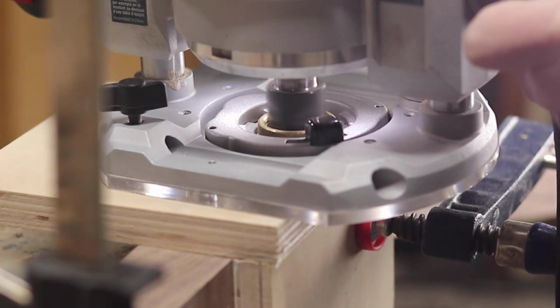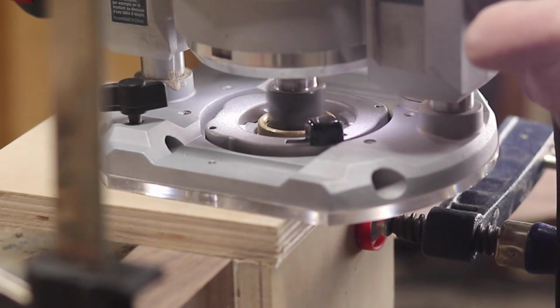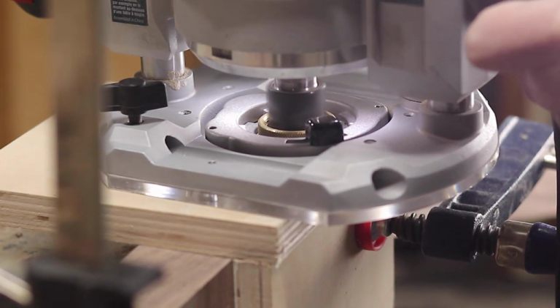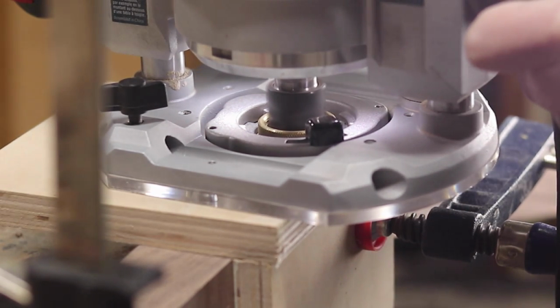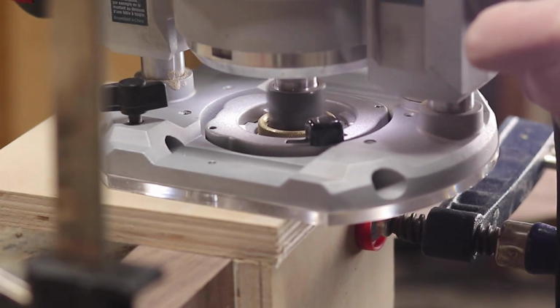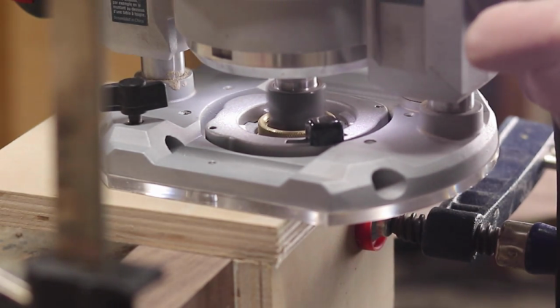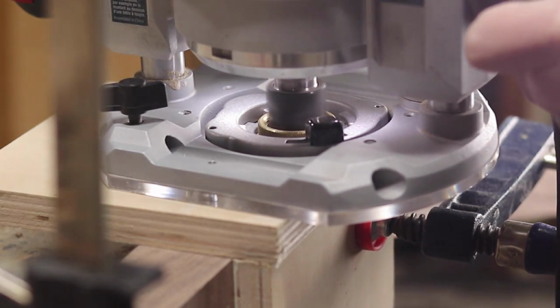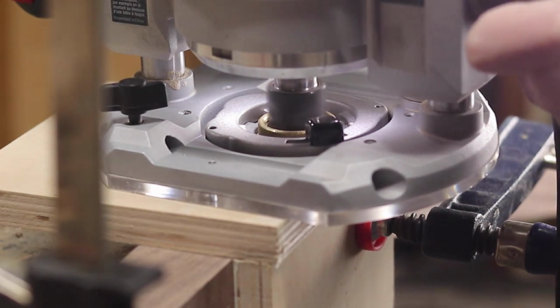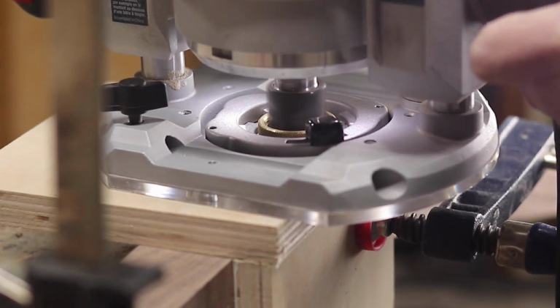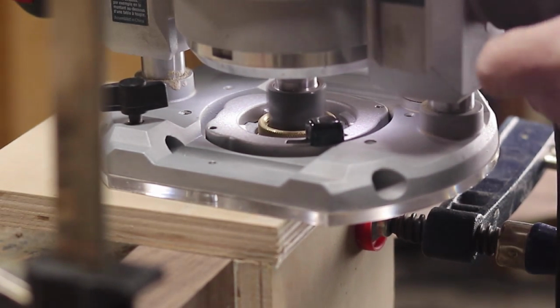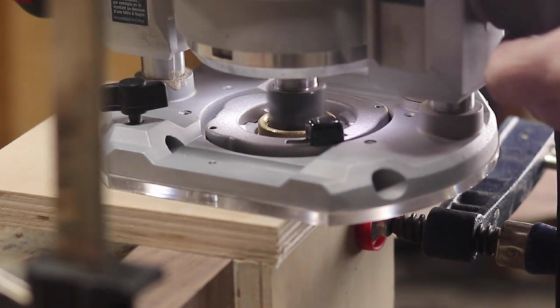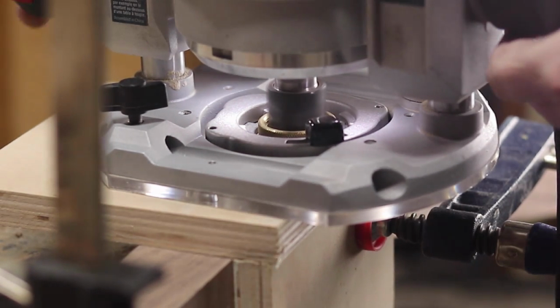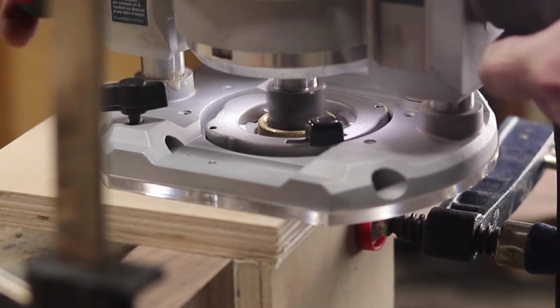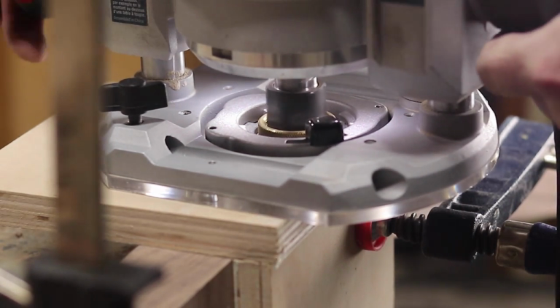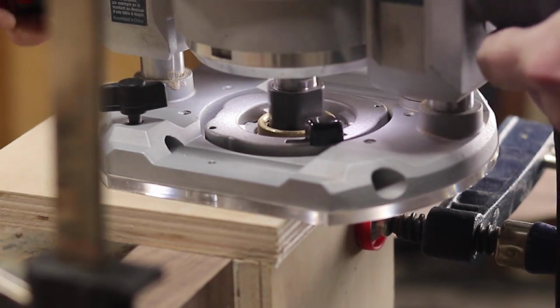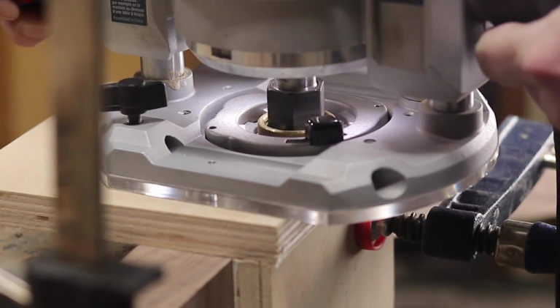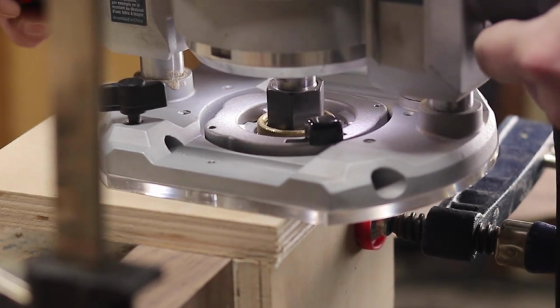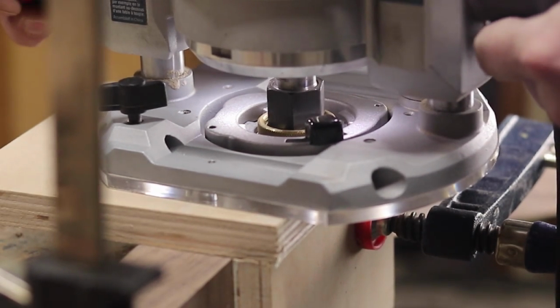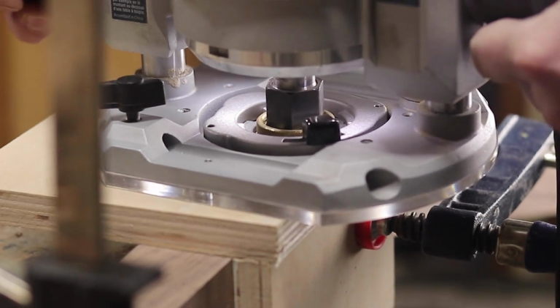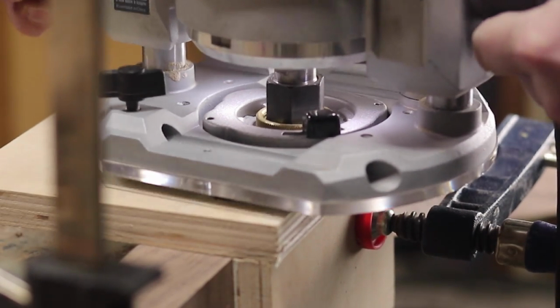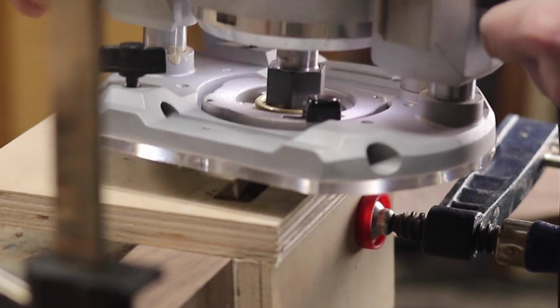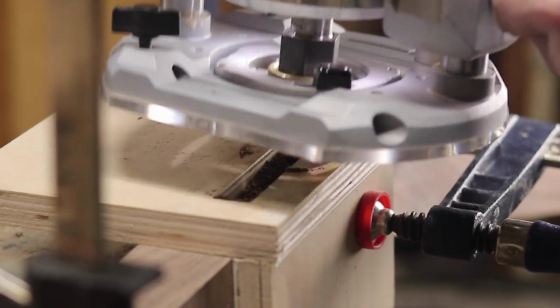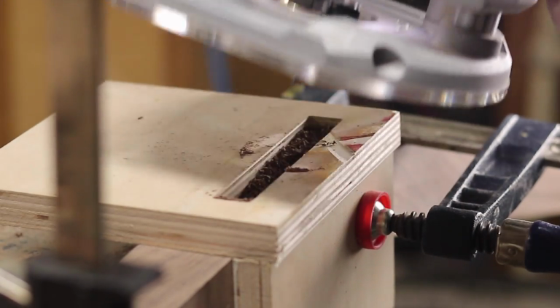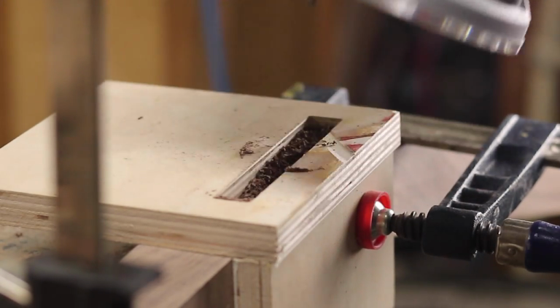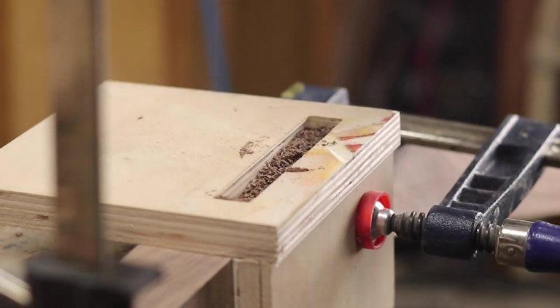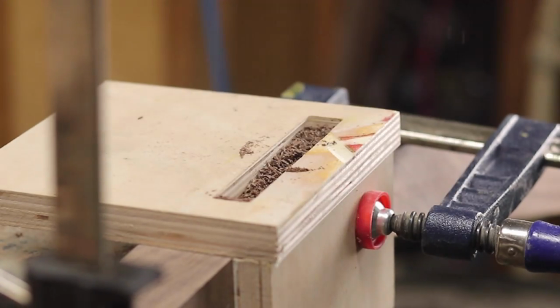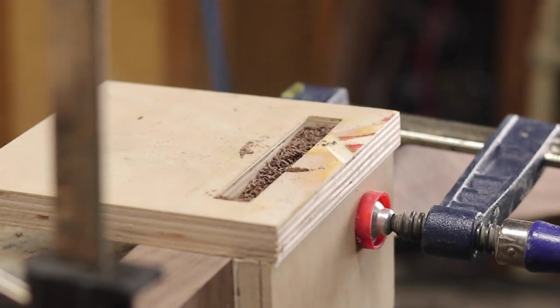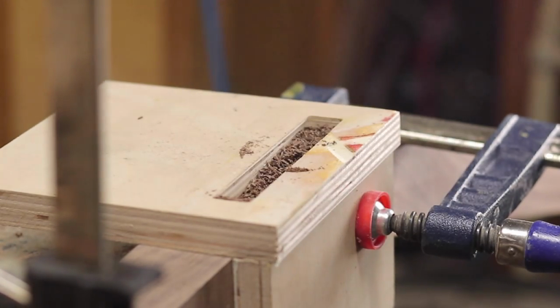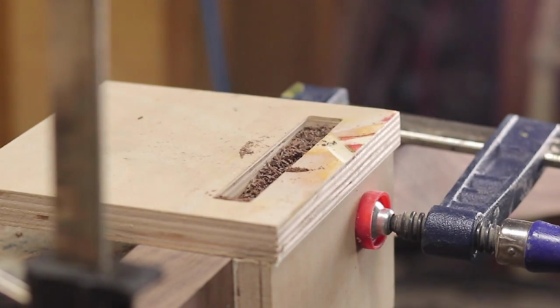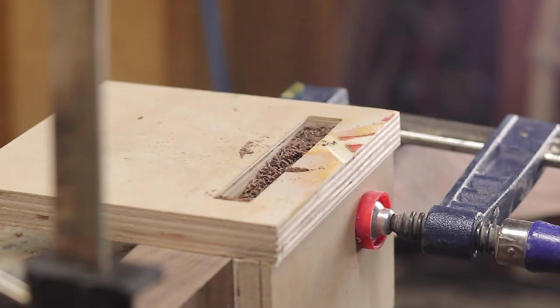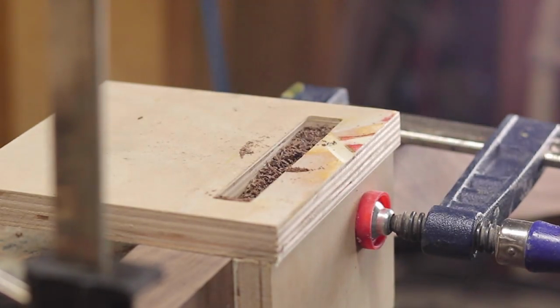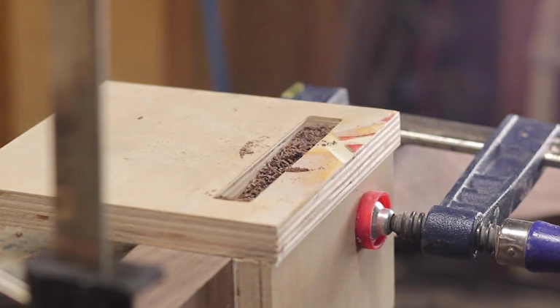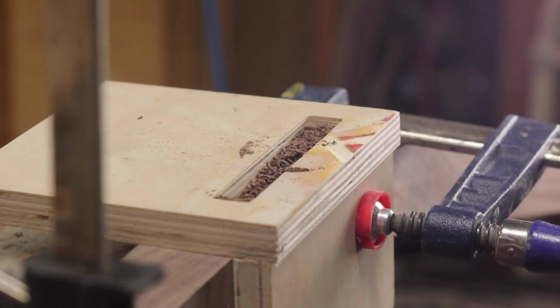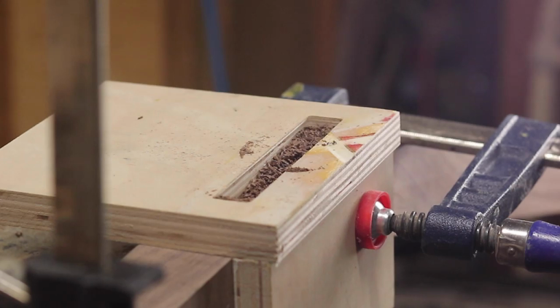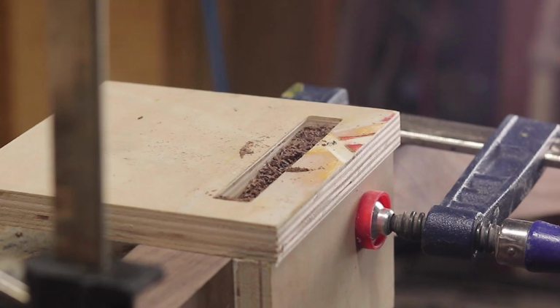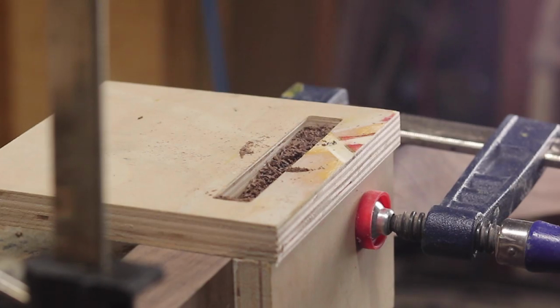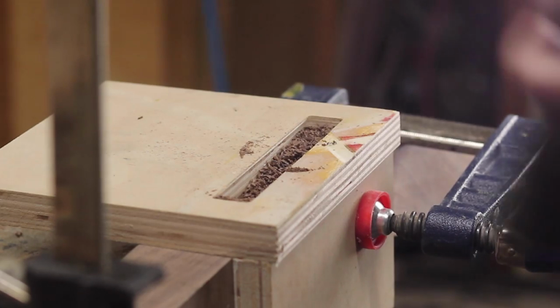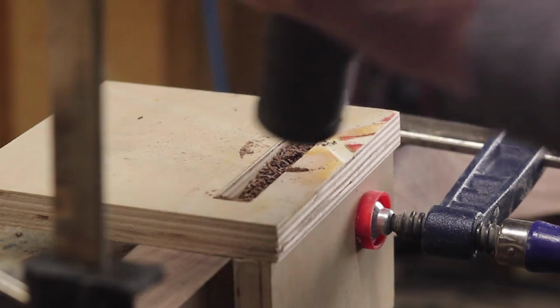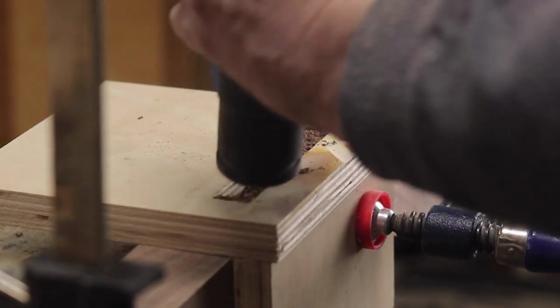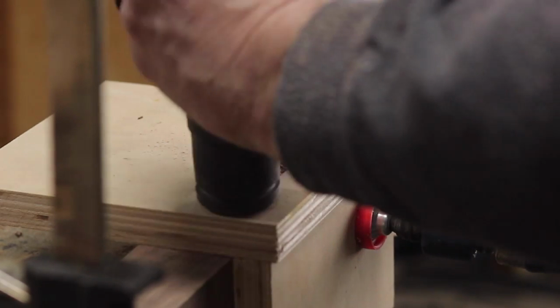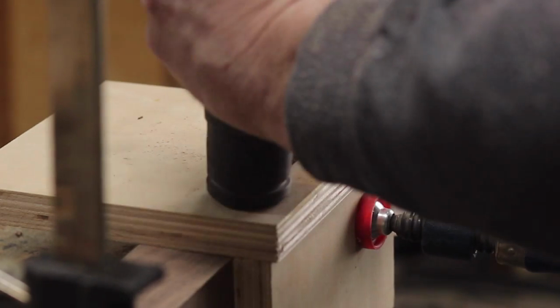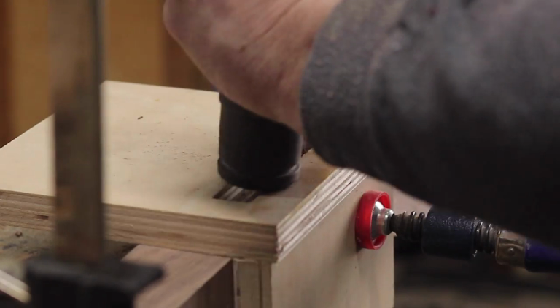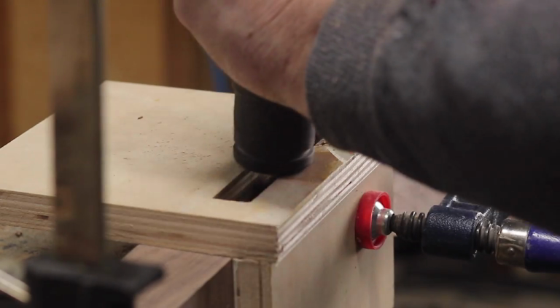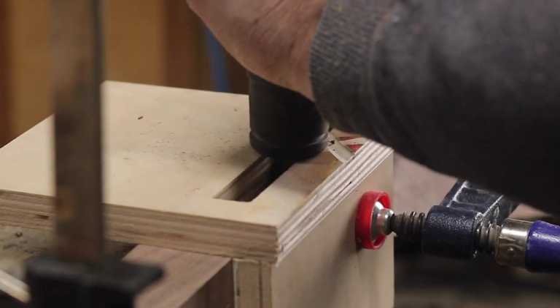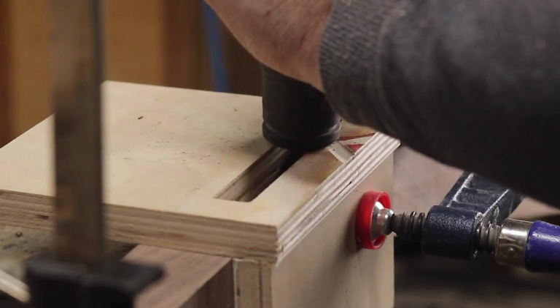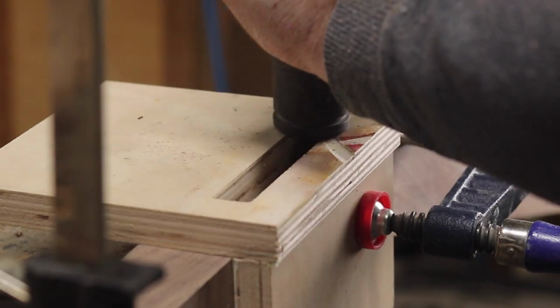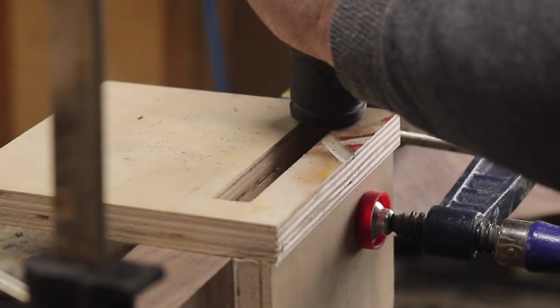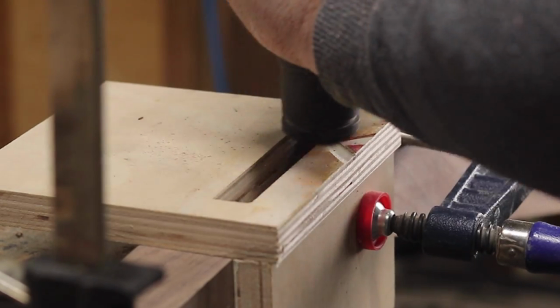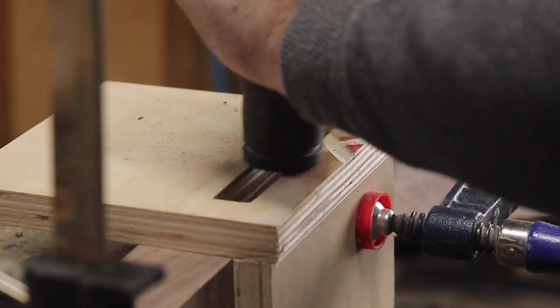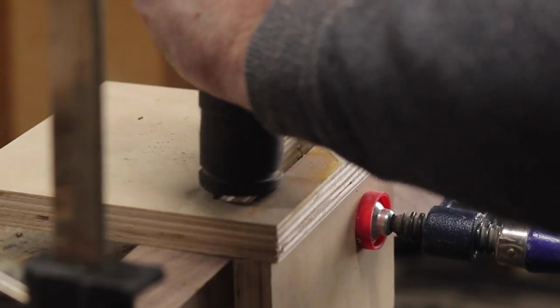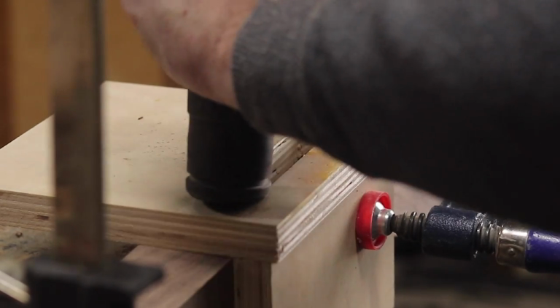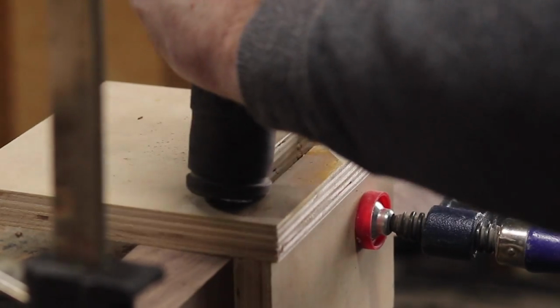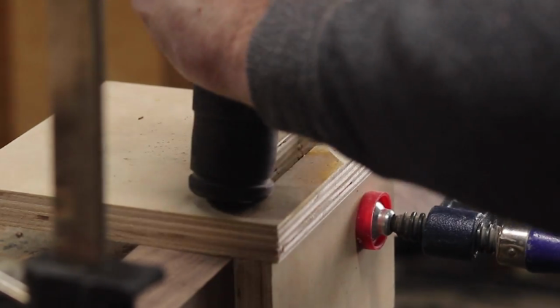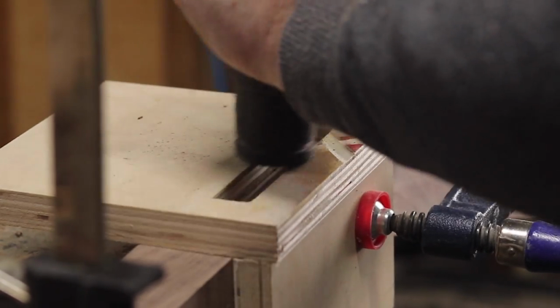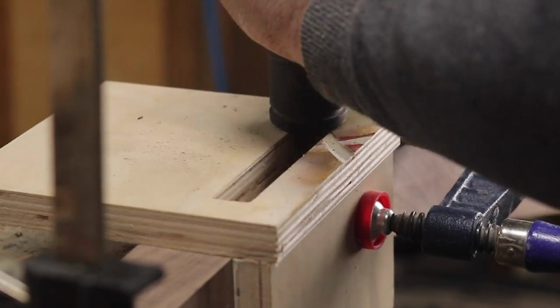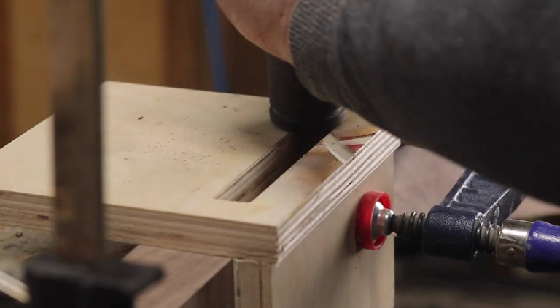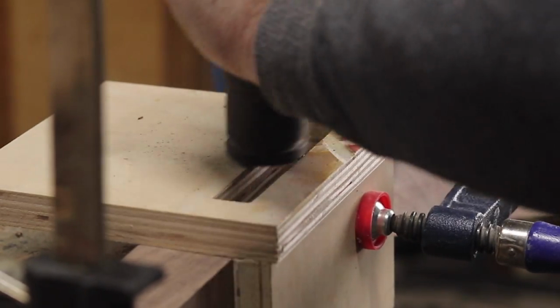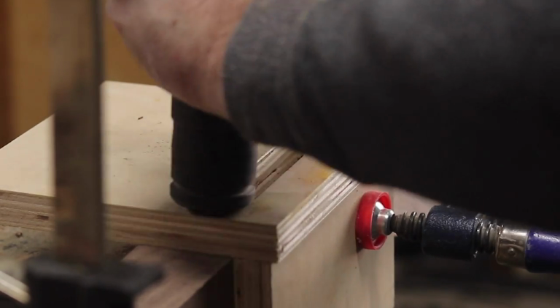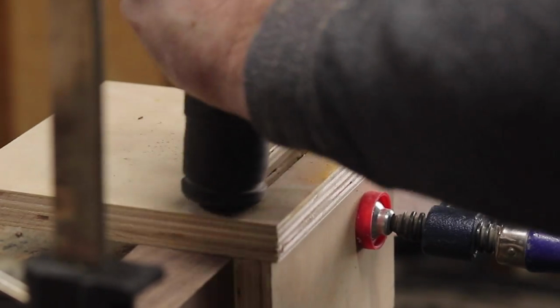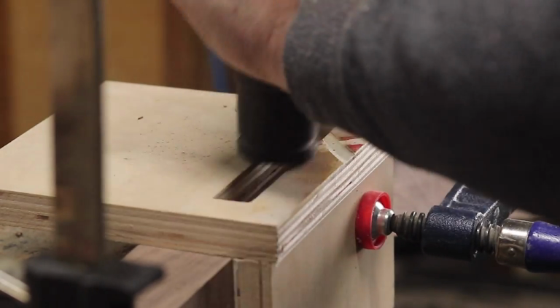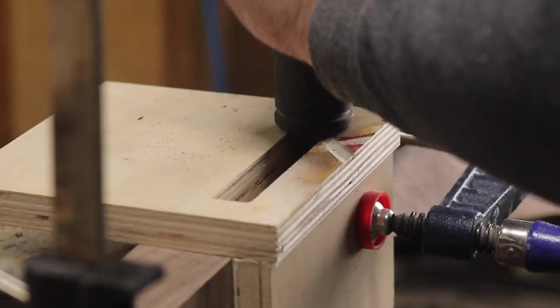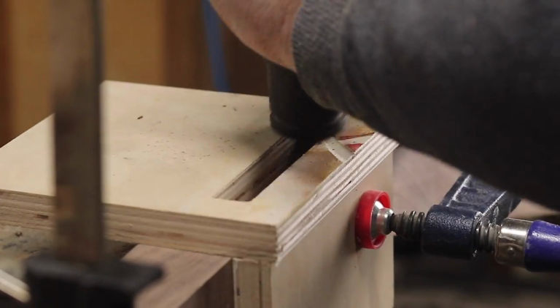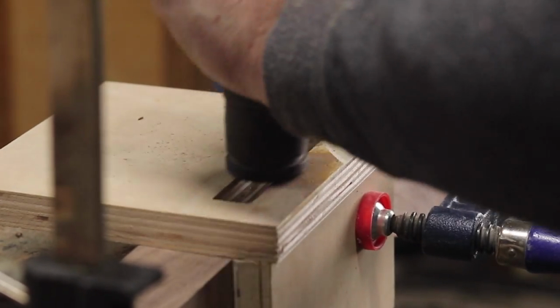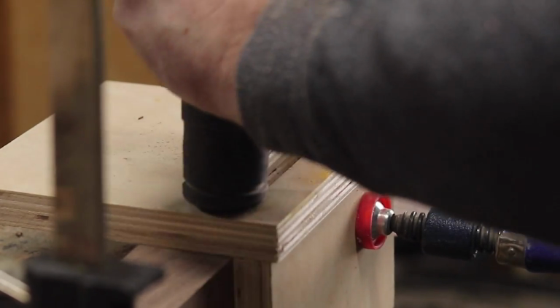I used the same jig to cut the slots for the opposing hardware on the legs for the footboard and the headboard.